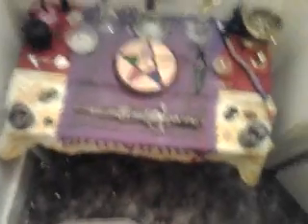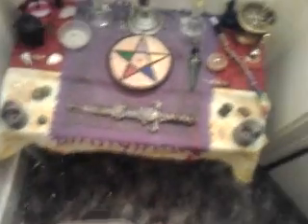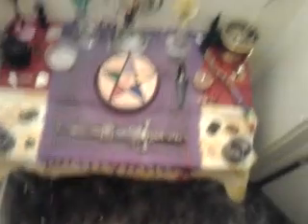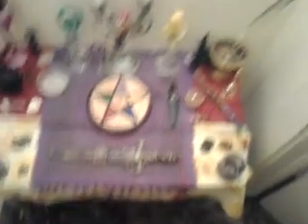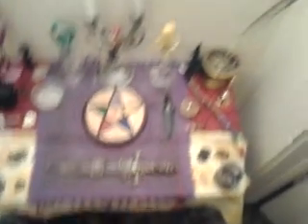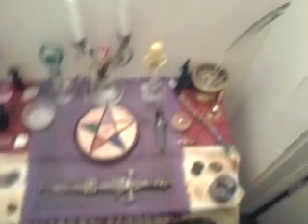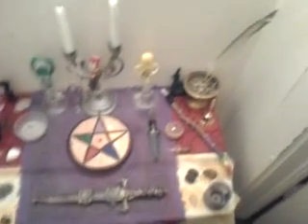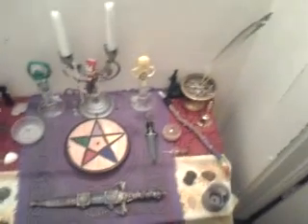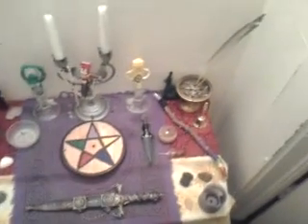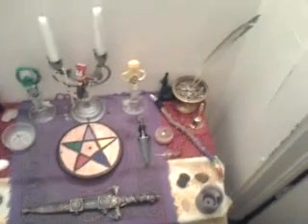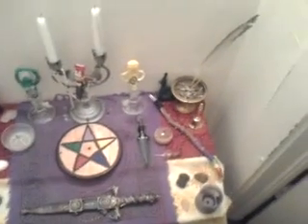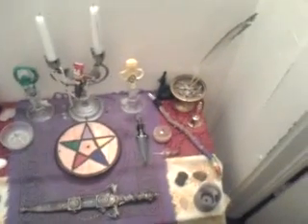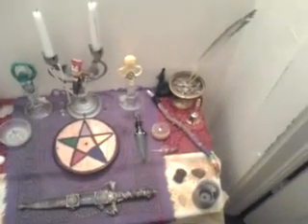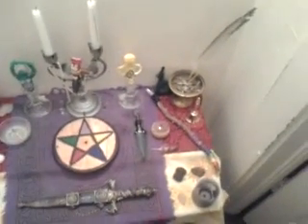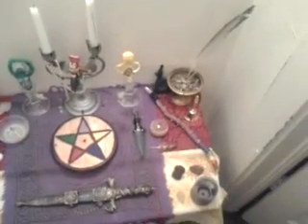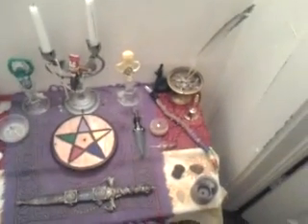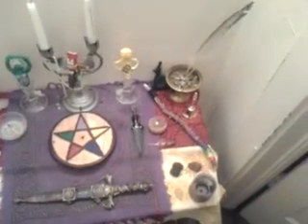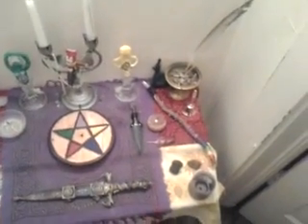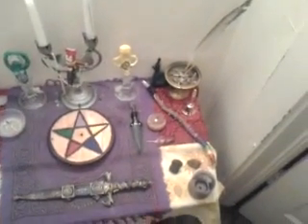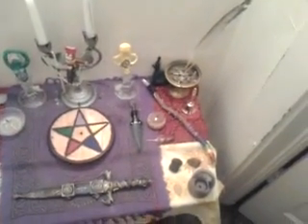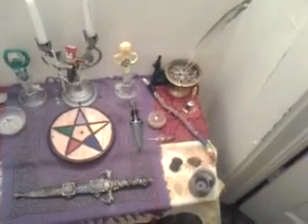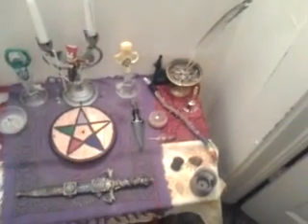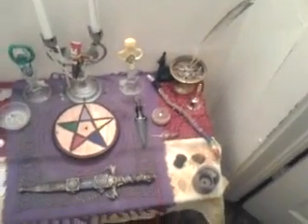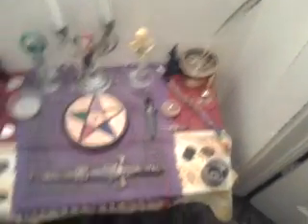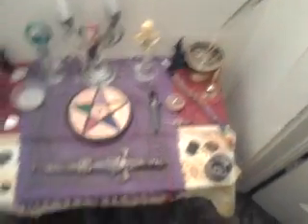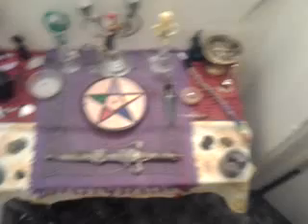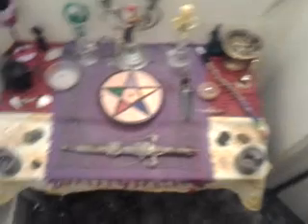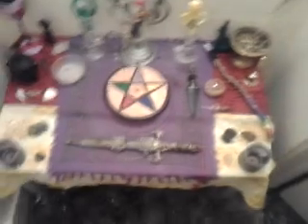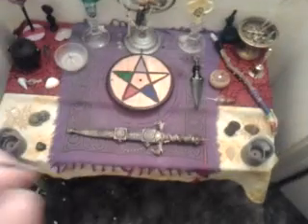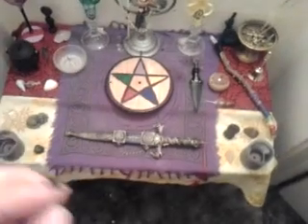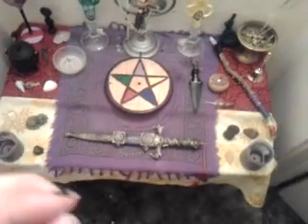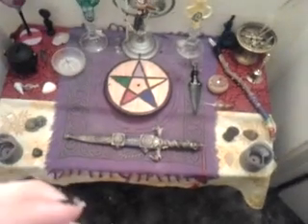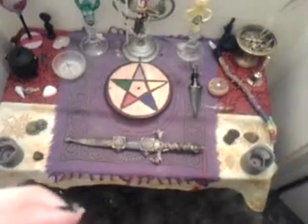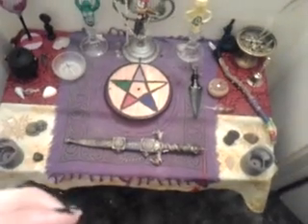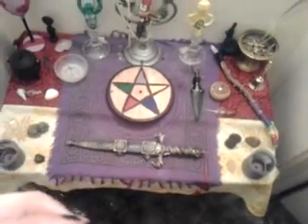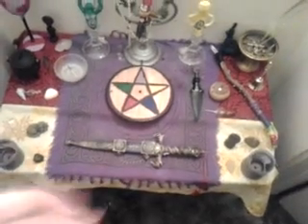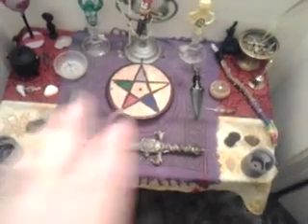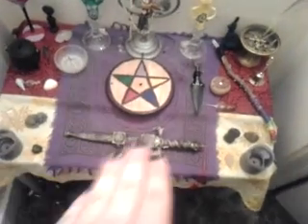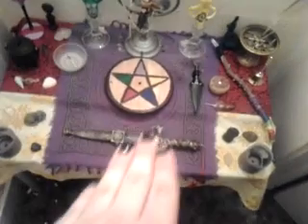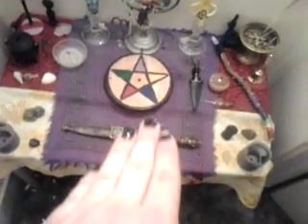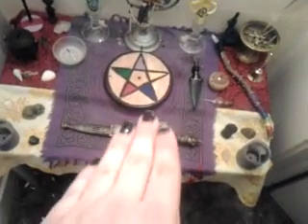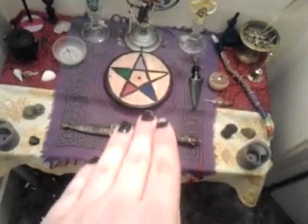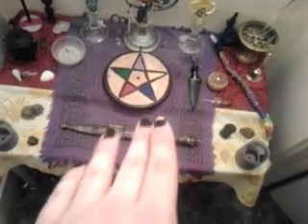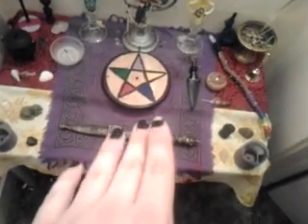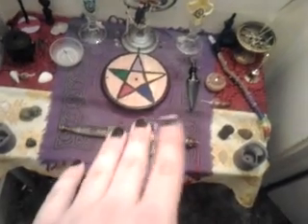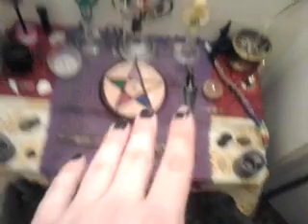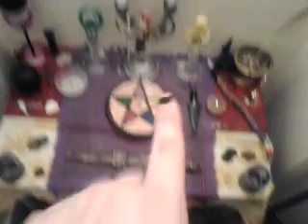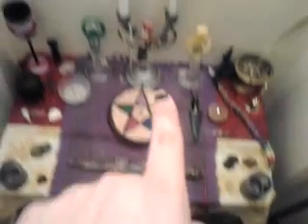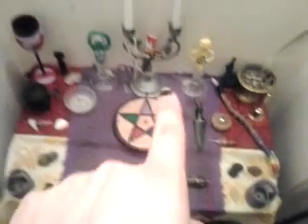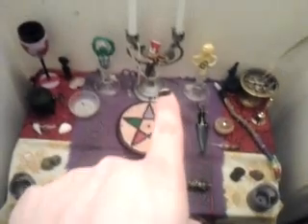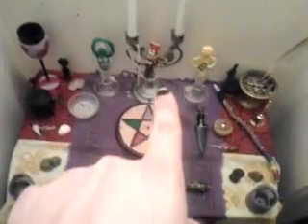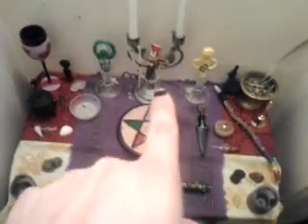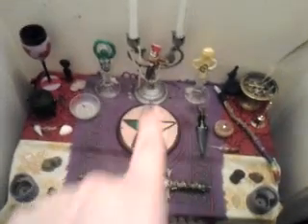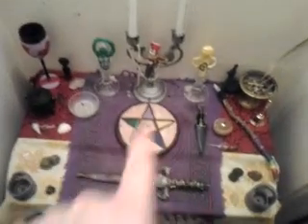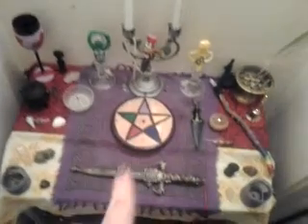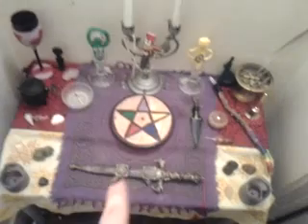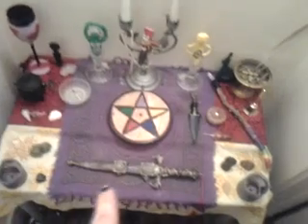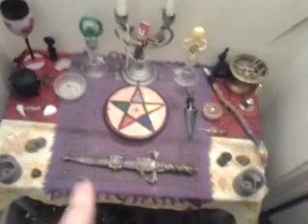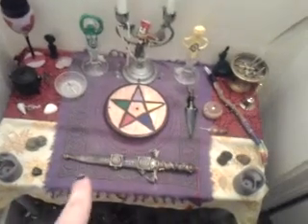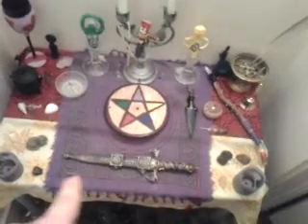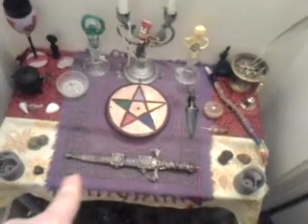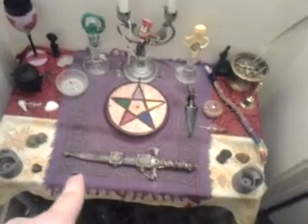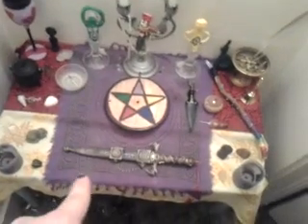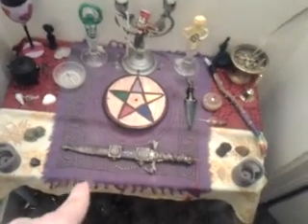Athame. All original stuff on my altar. Altar pentacle. My voodoo doll represents me.